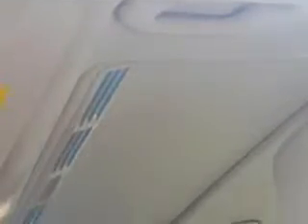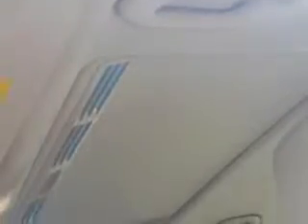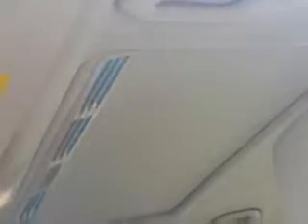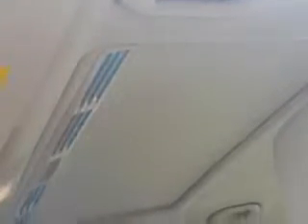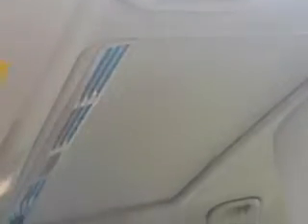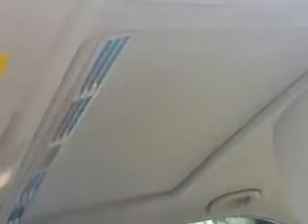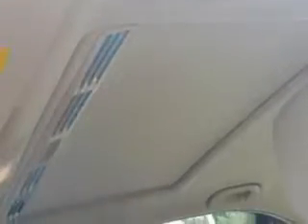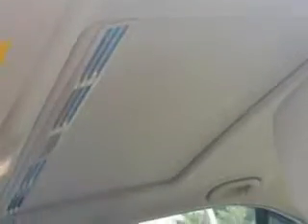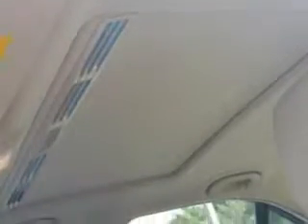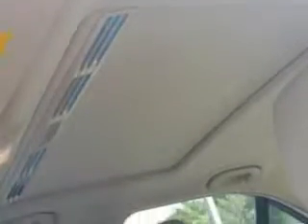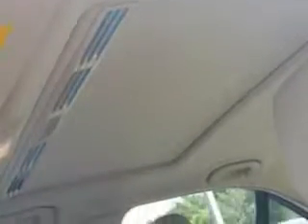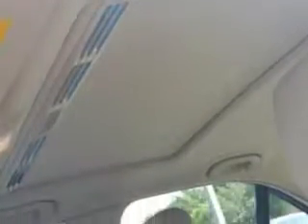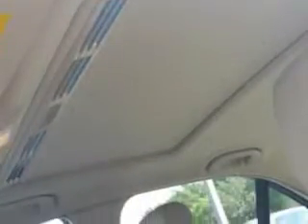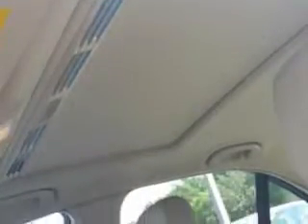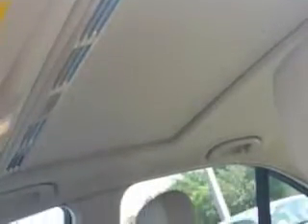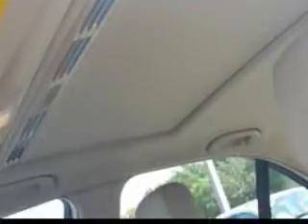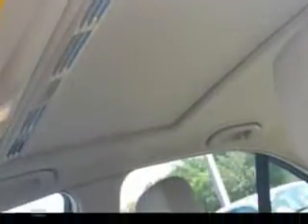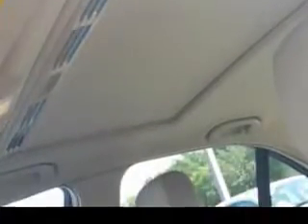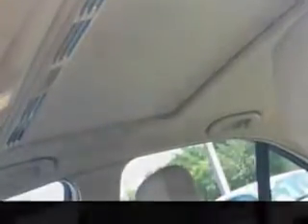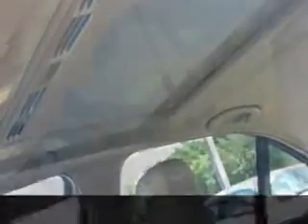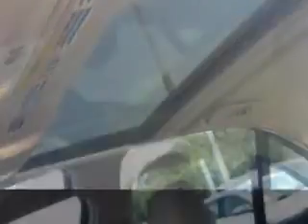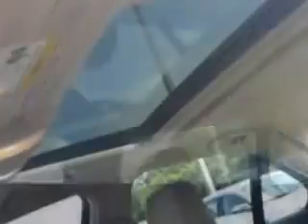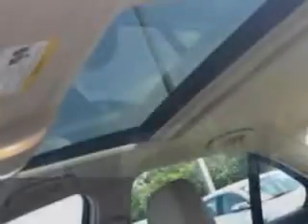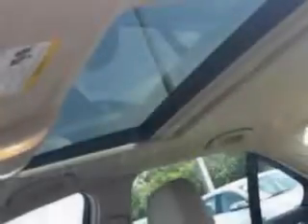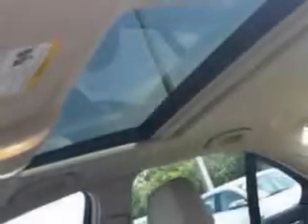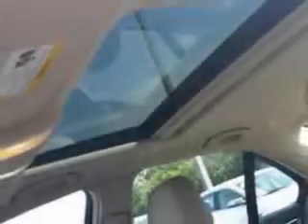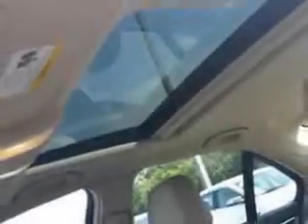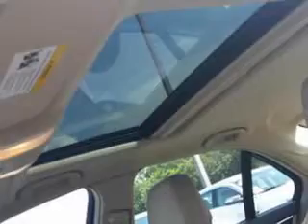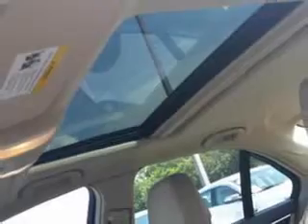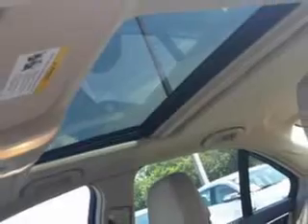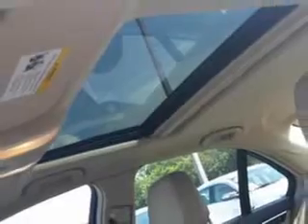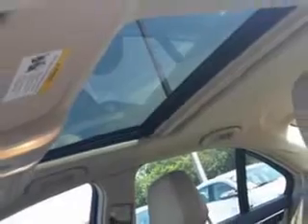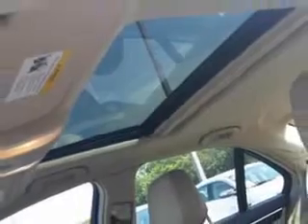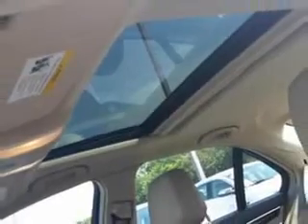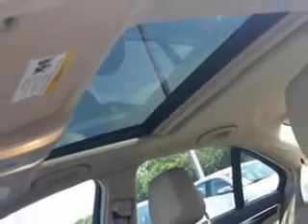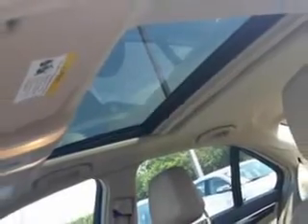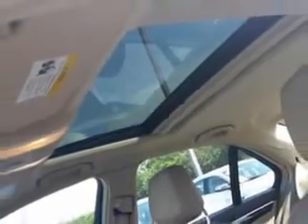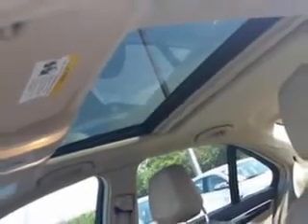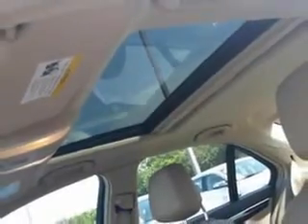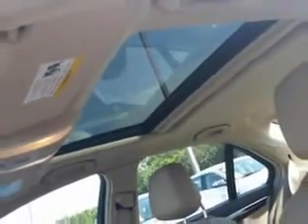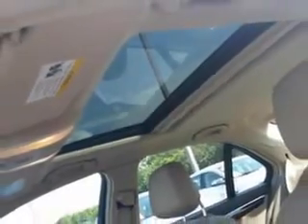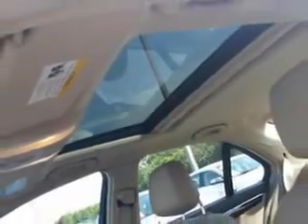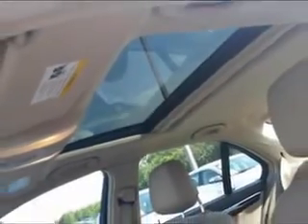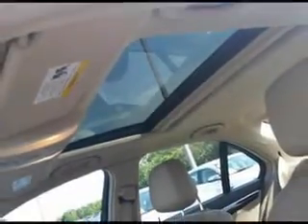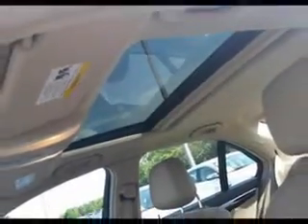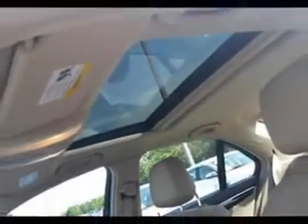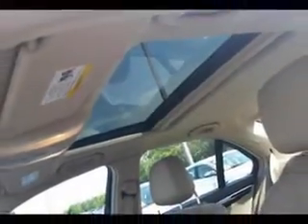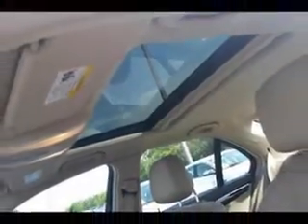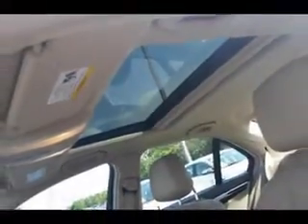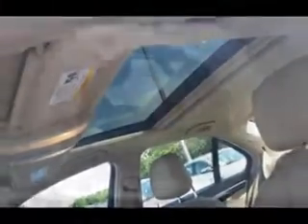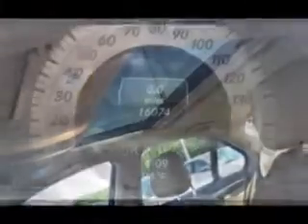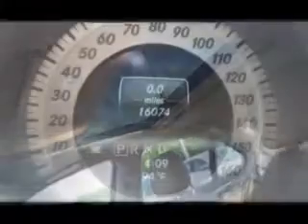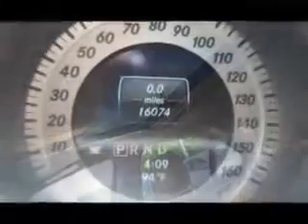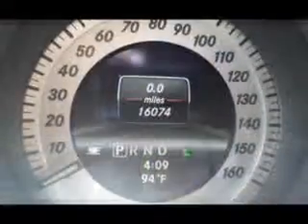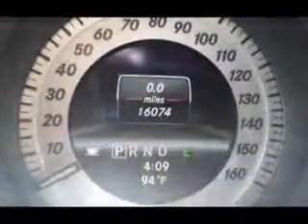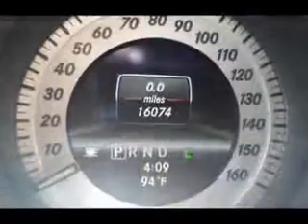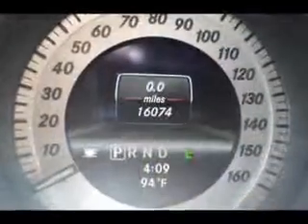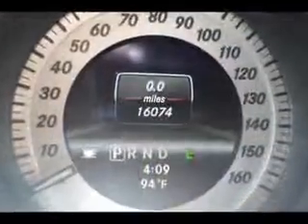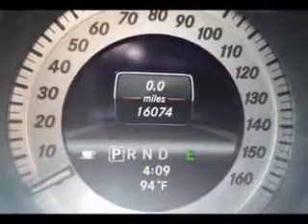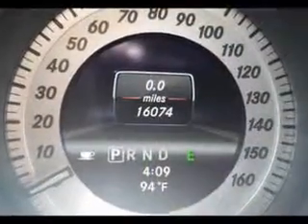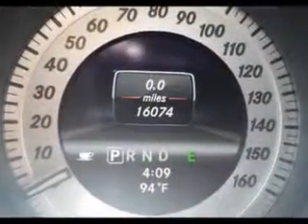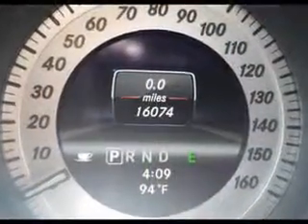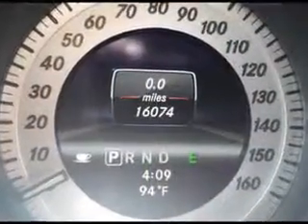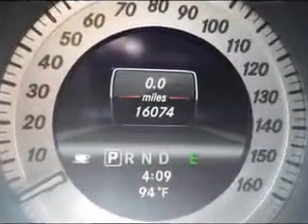Enjoy the drive and have peace of mind in this 2013 Mercedes-Benz C-Class. See us at Cadillac of Fayetteville today.